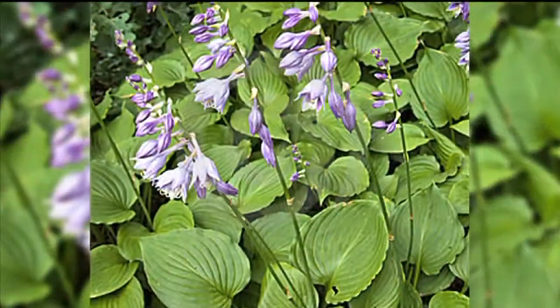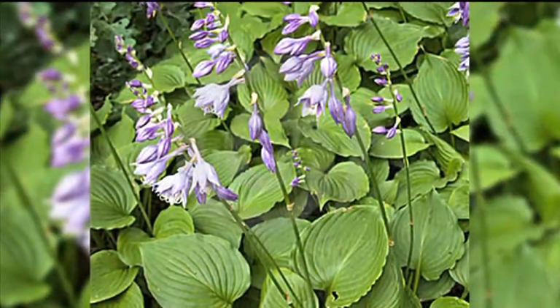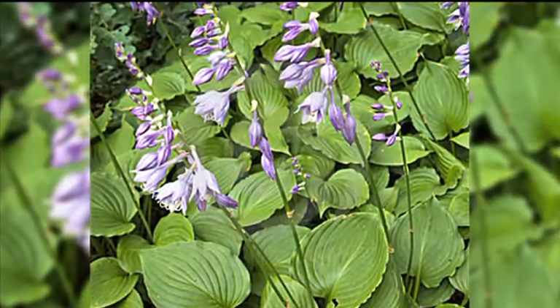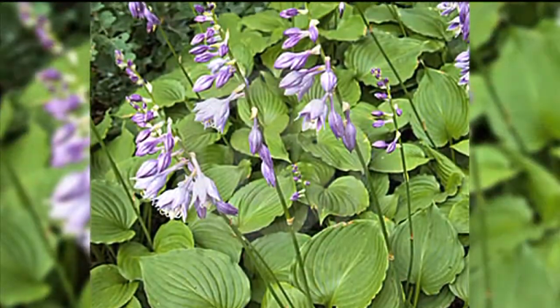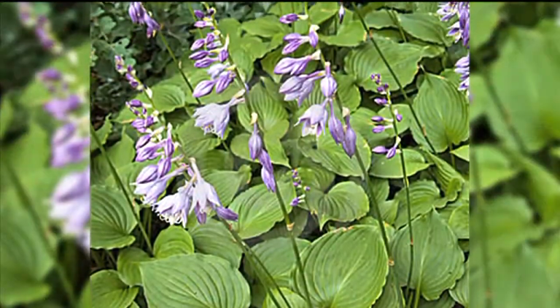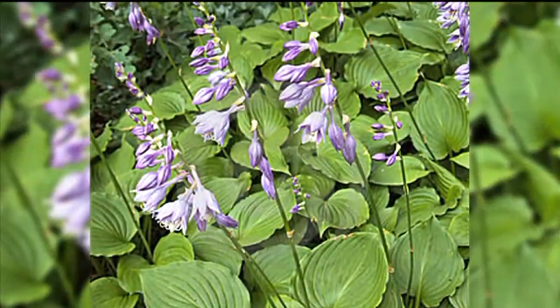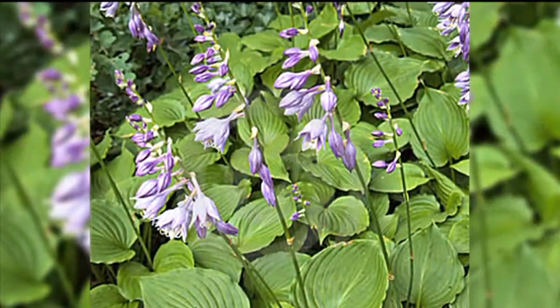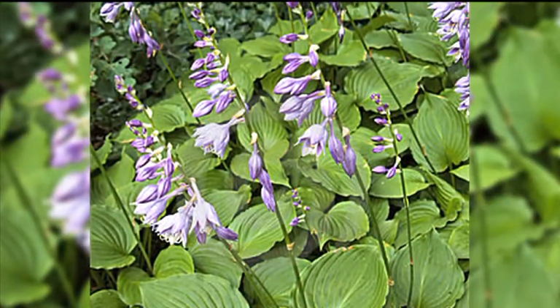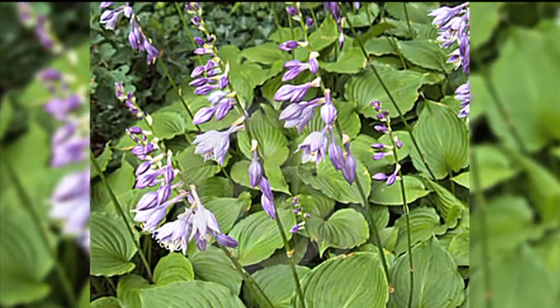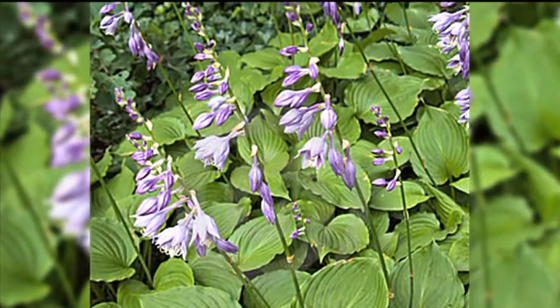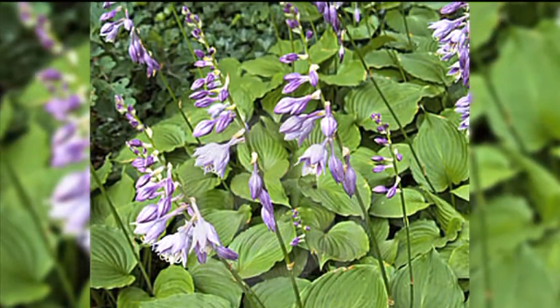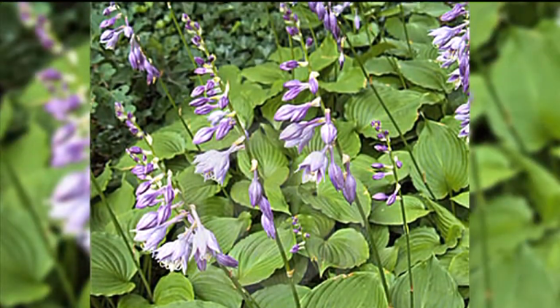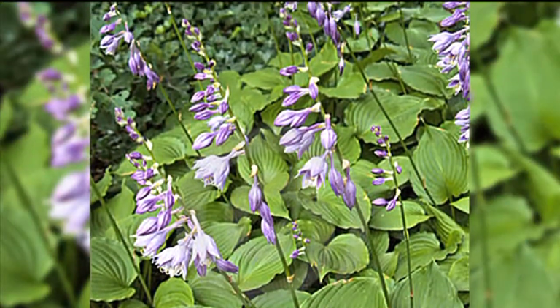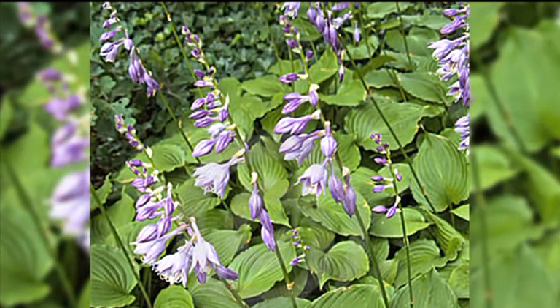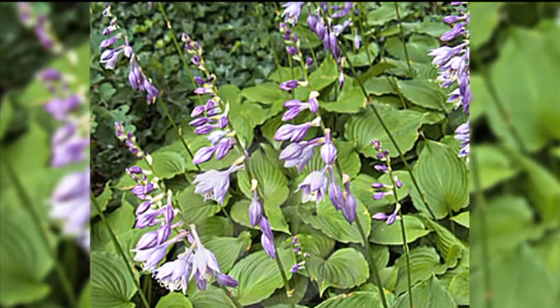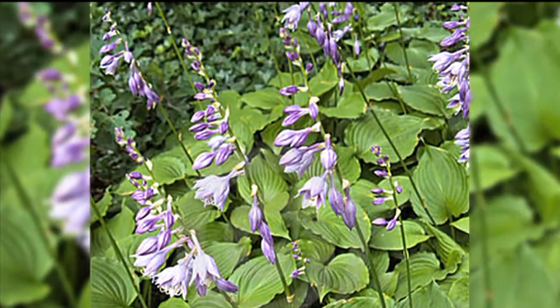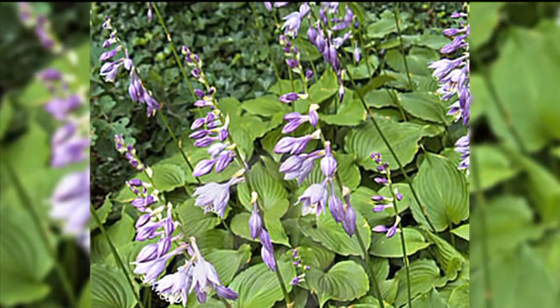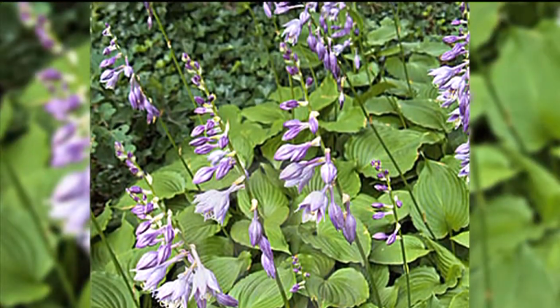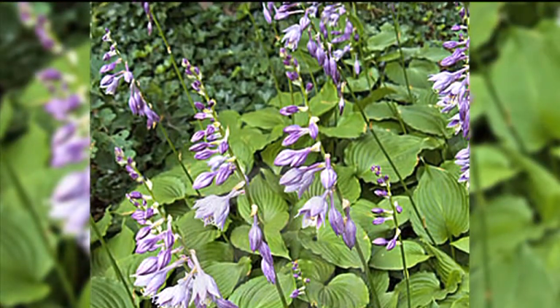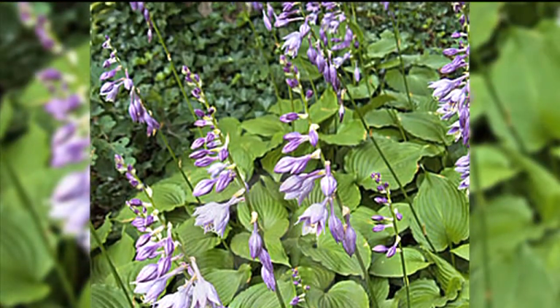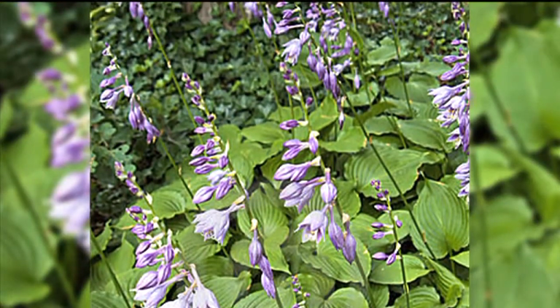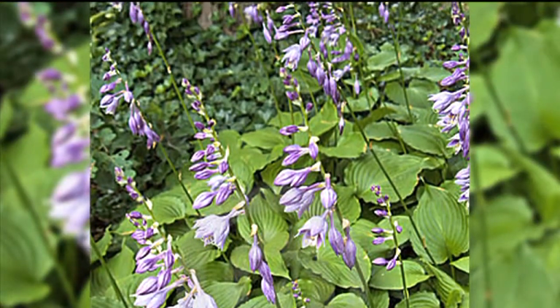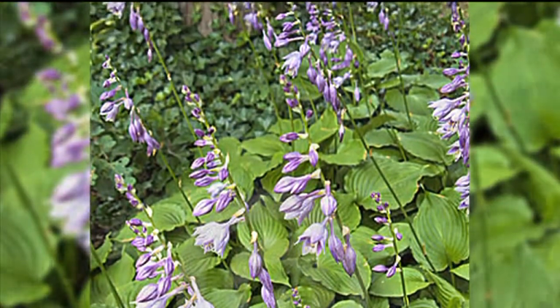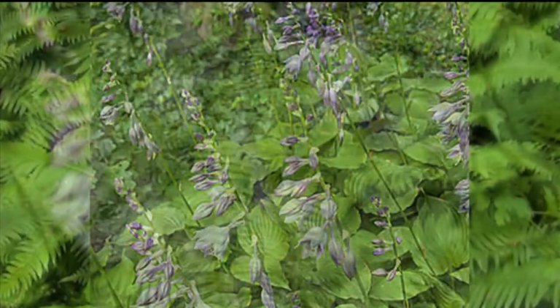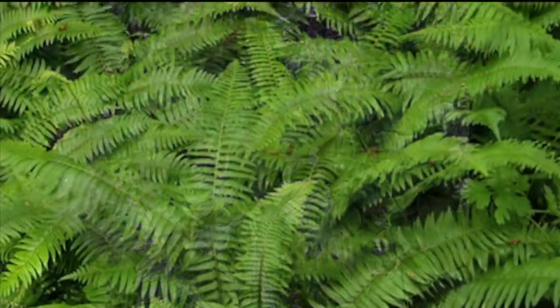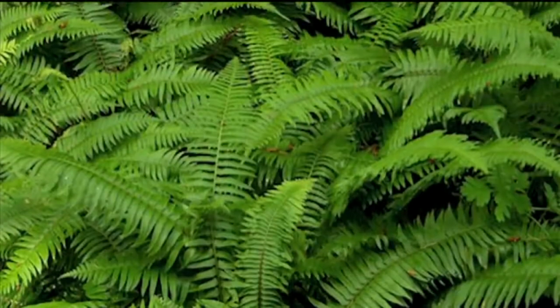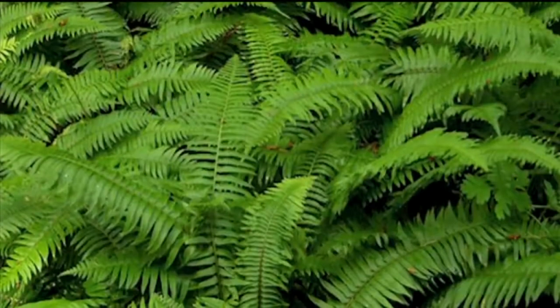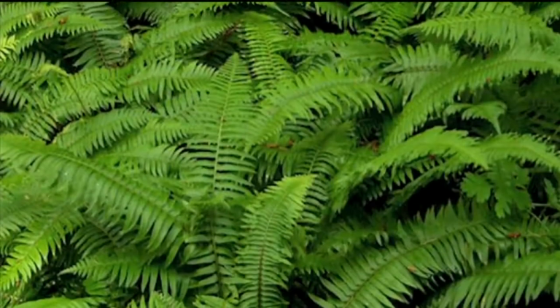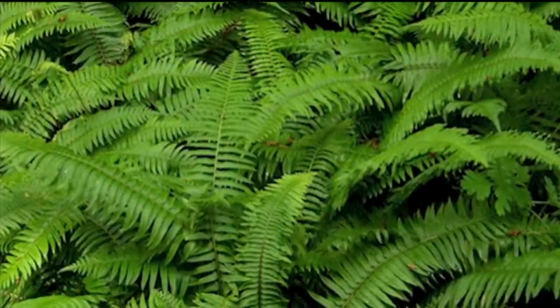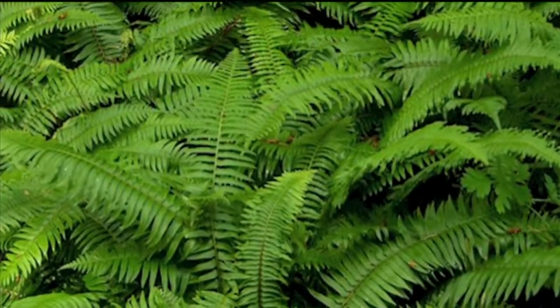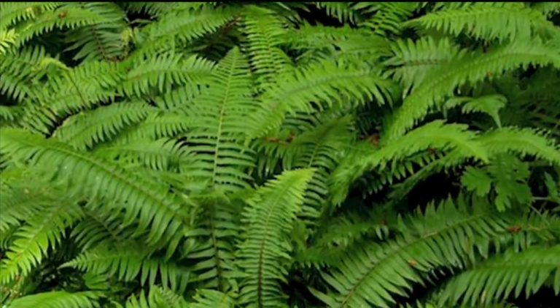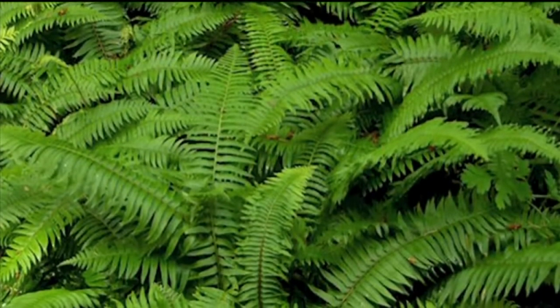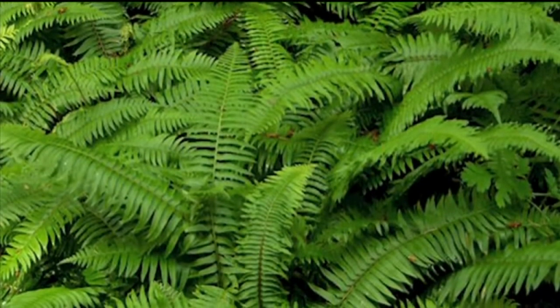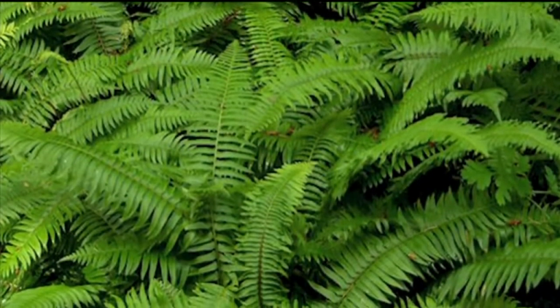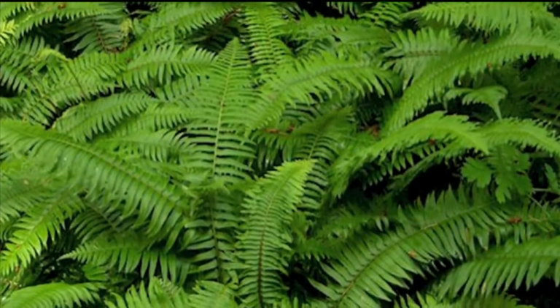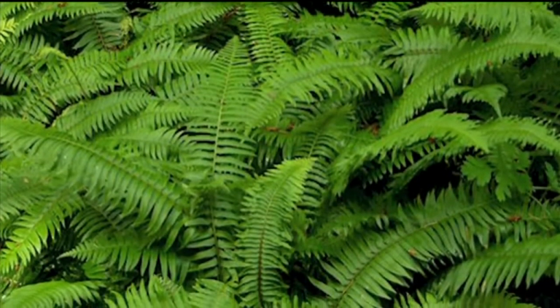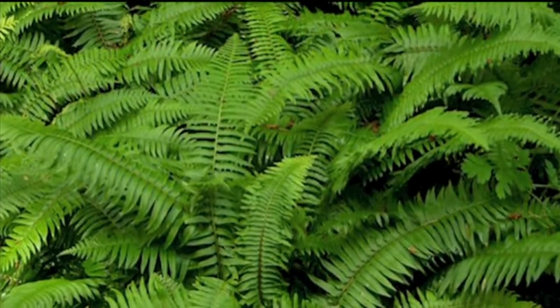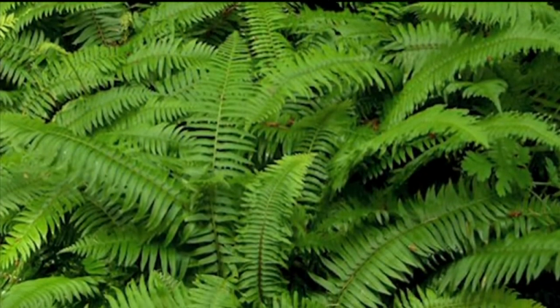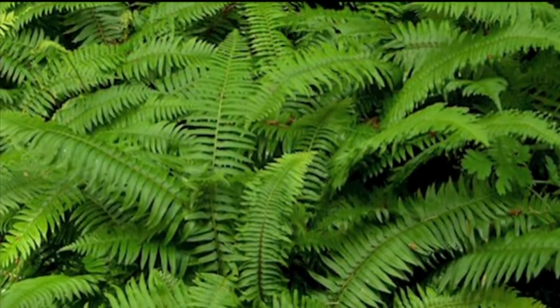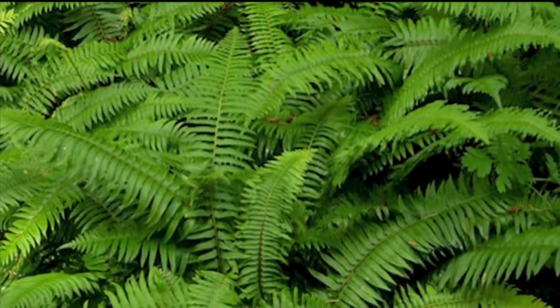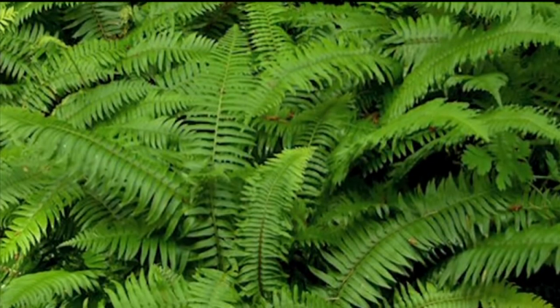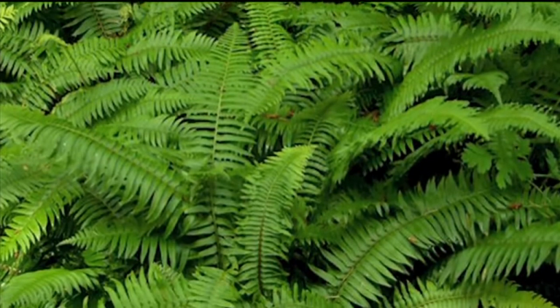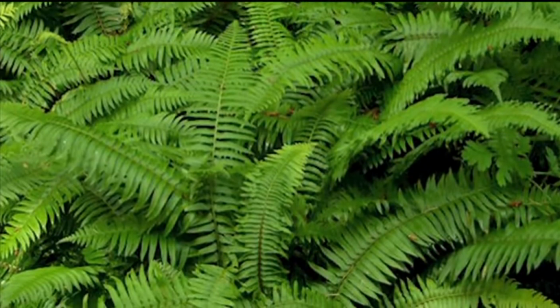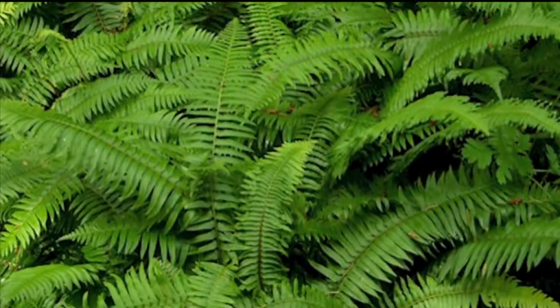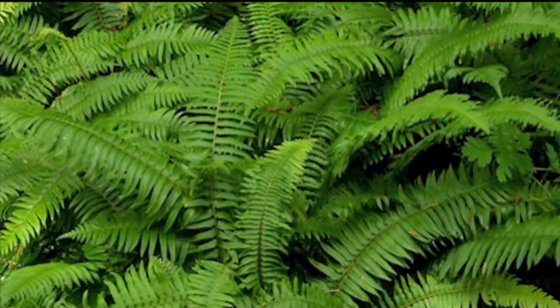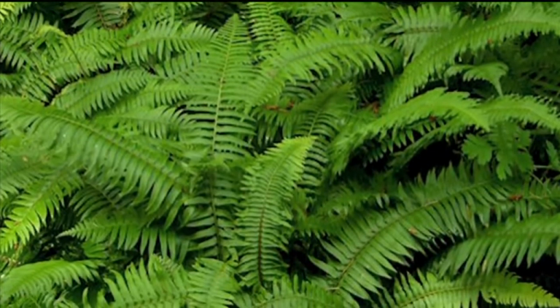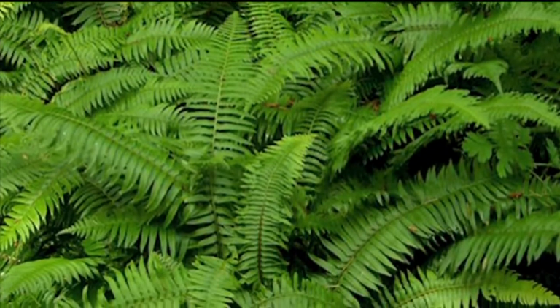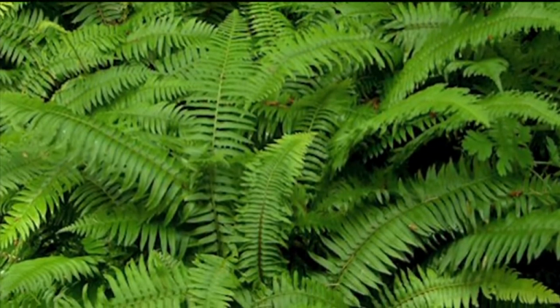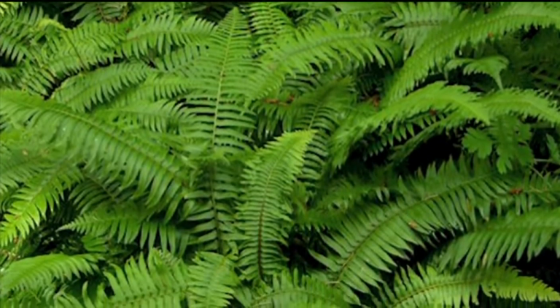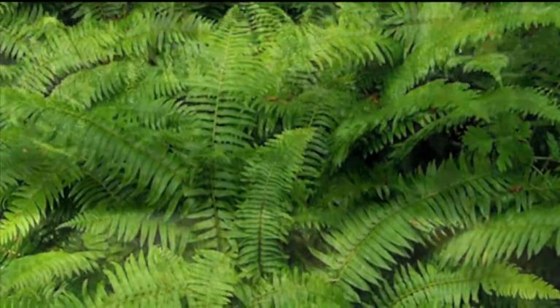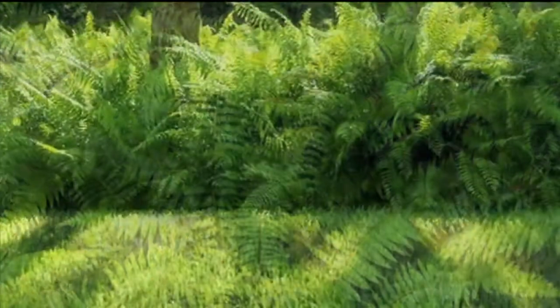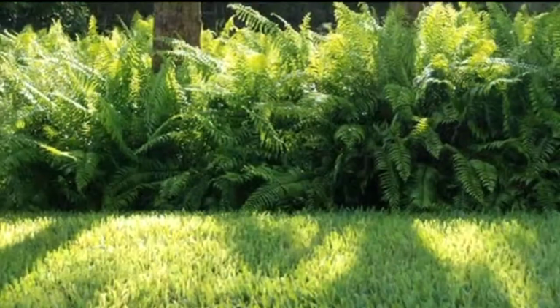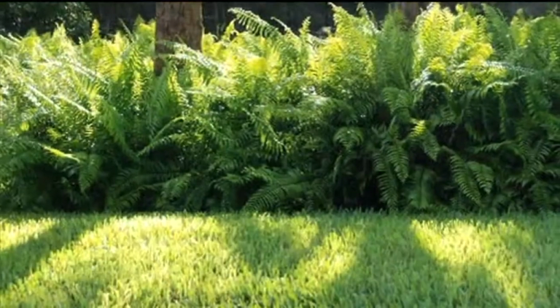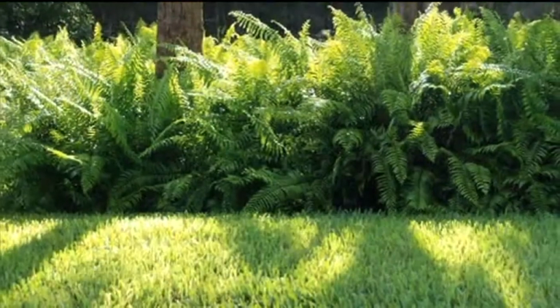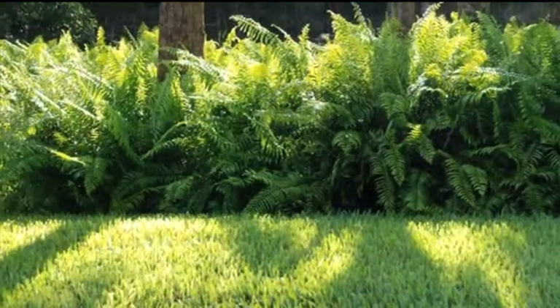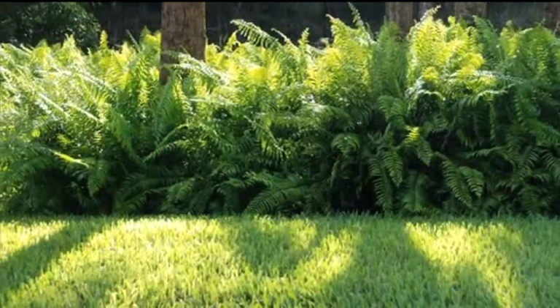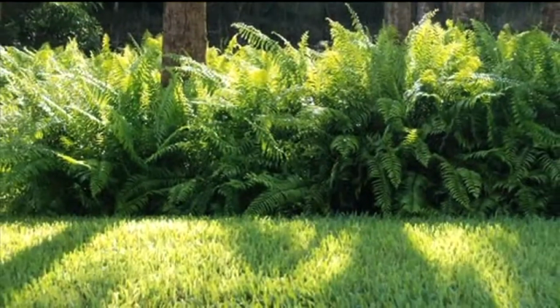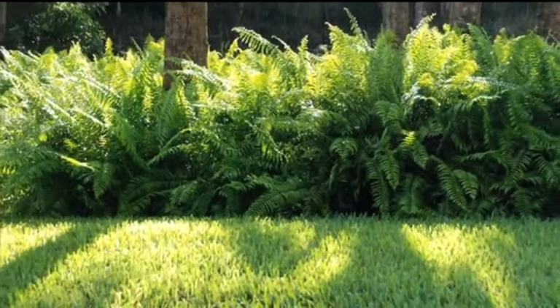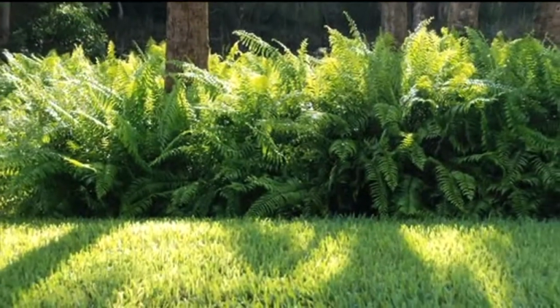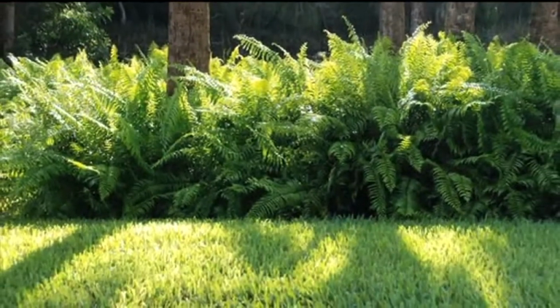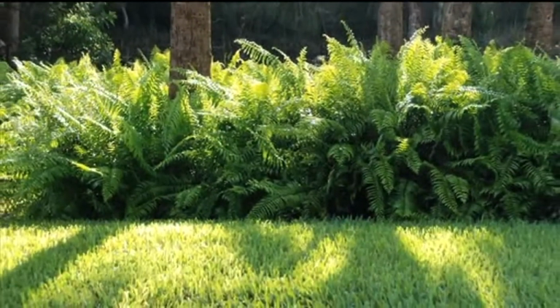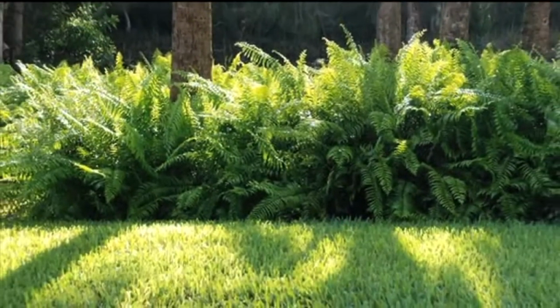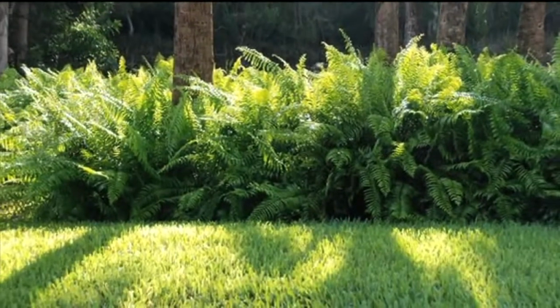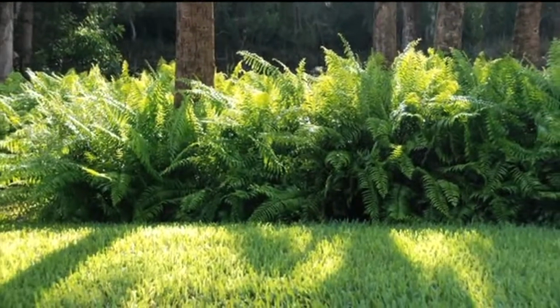Among the hardiest shade plants I've planted and transplanted, hostas do really well in northwest landscapes. And sword ferns add some native green to shady areas and under big tree canopies.